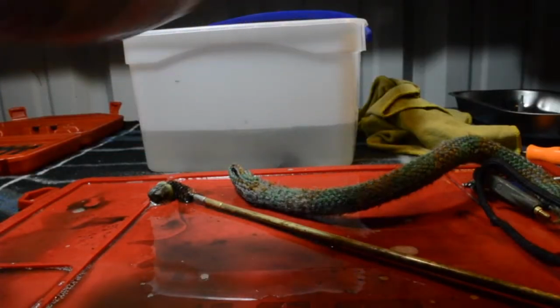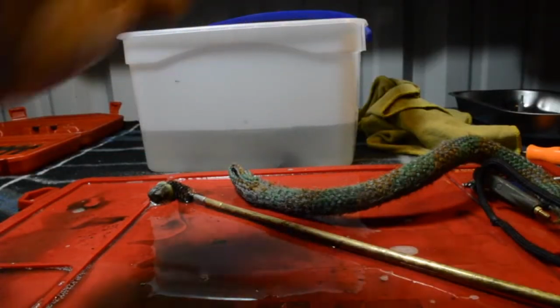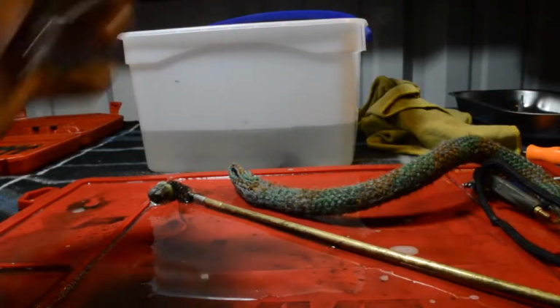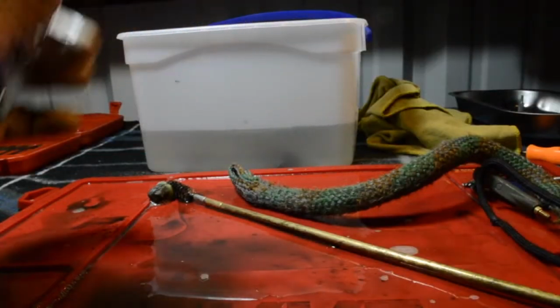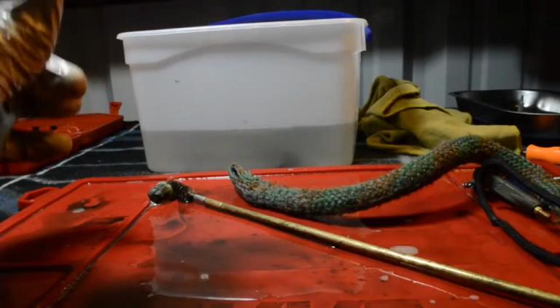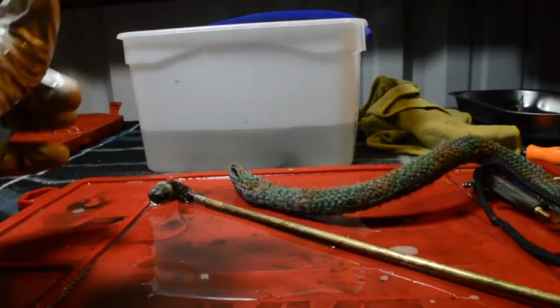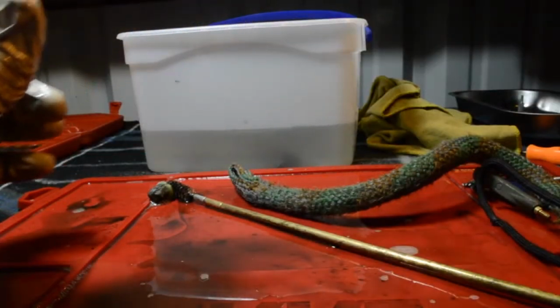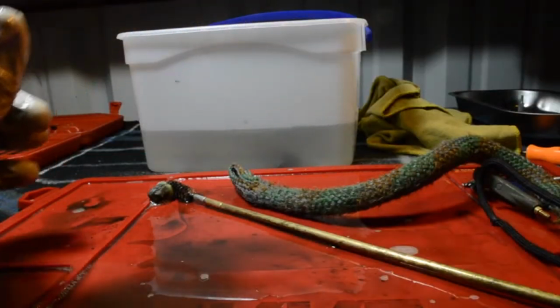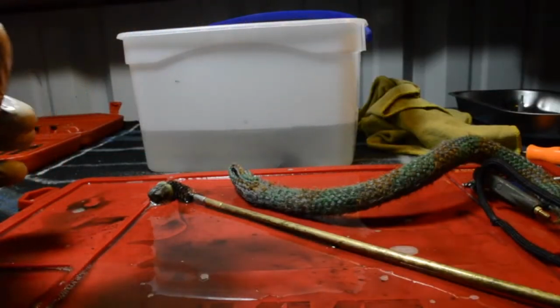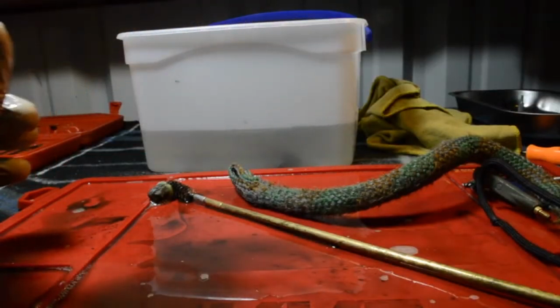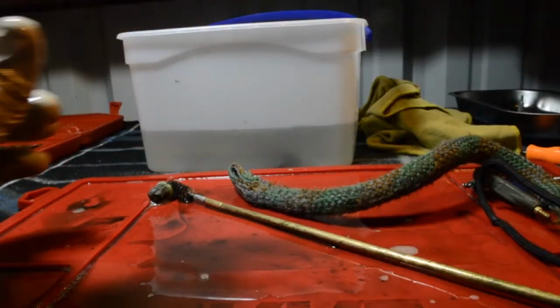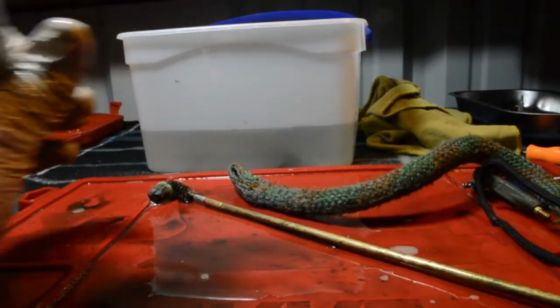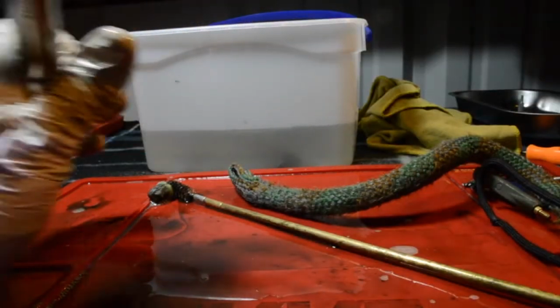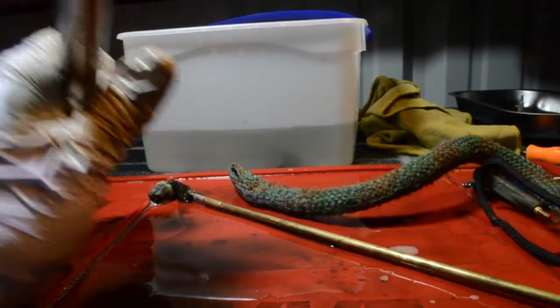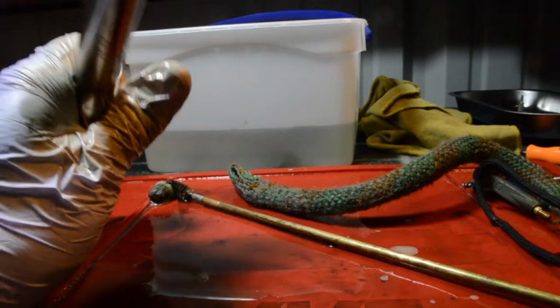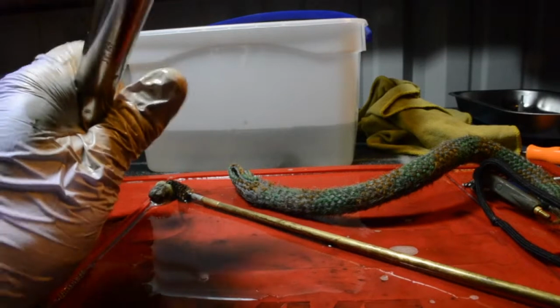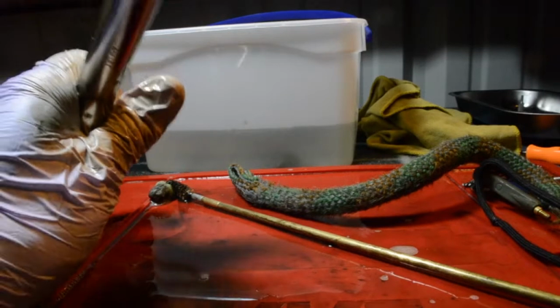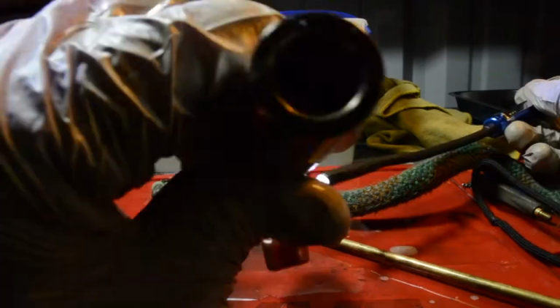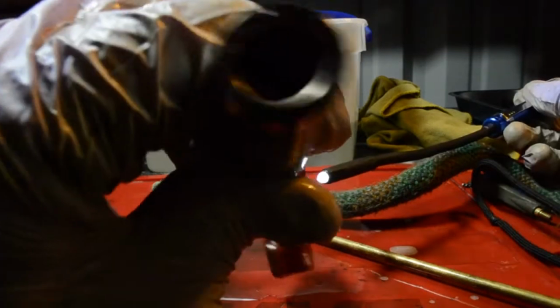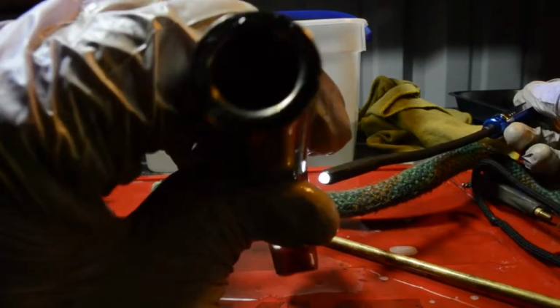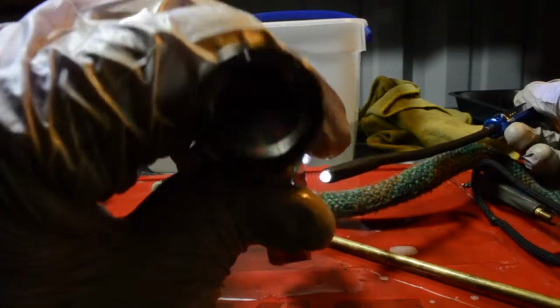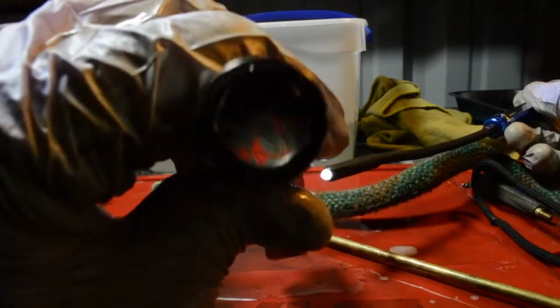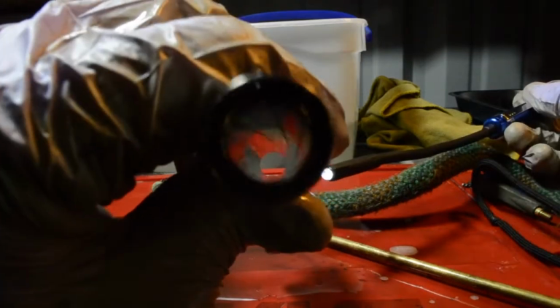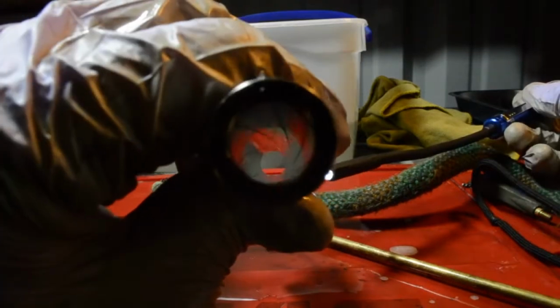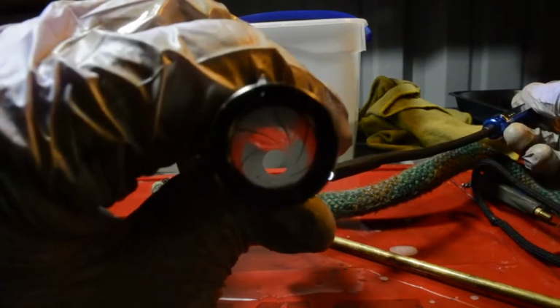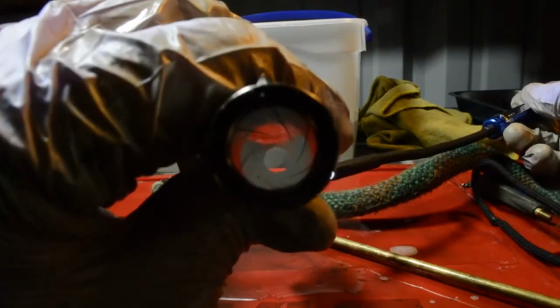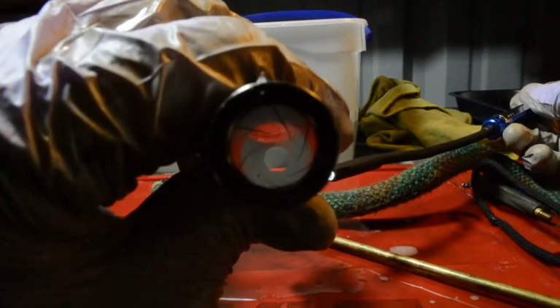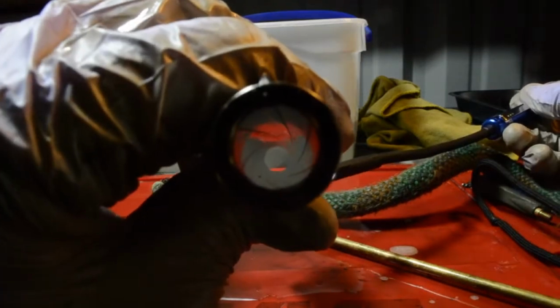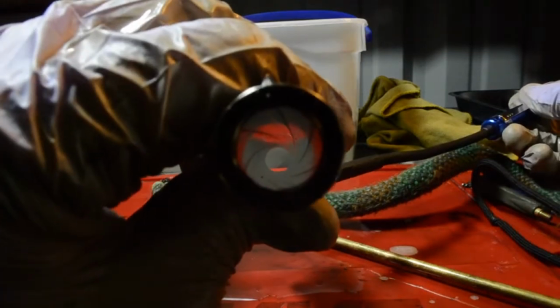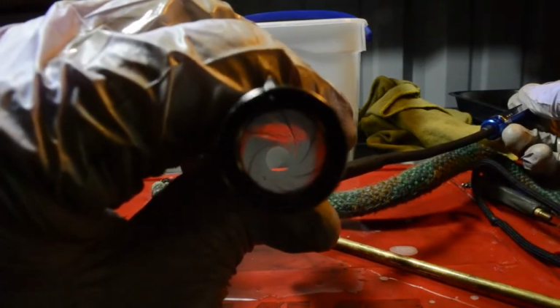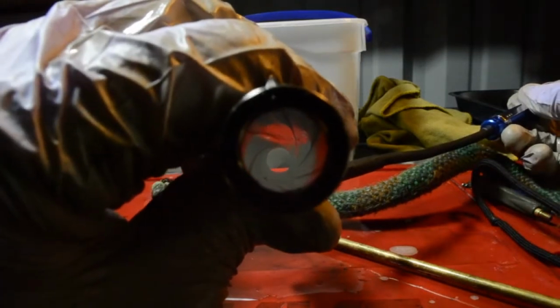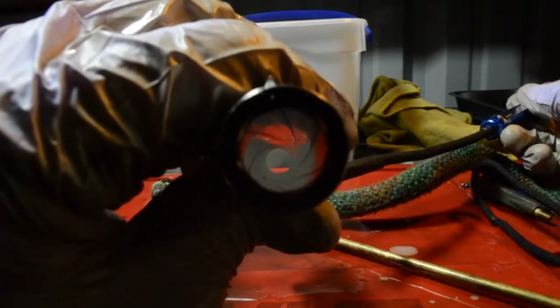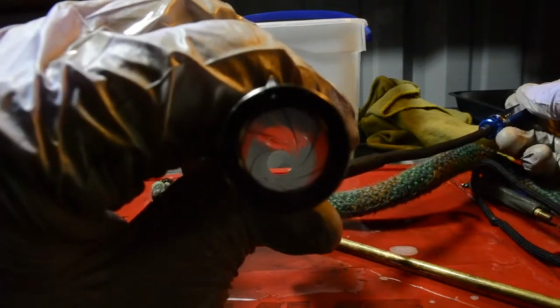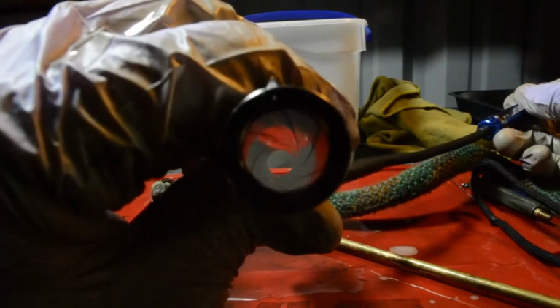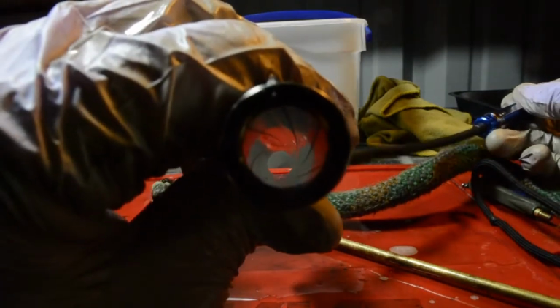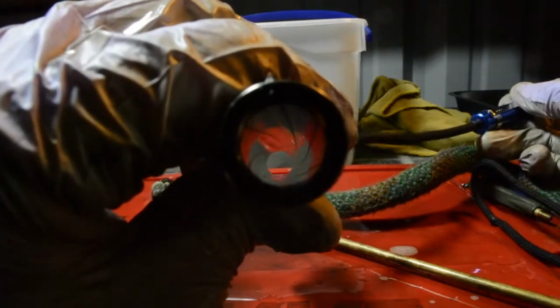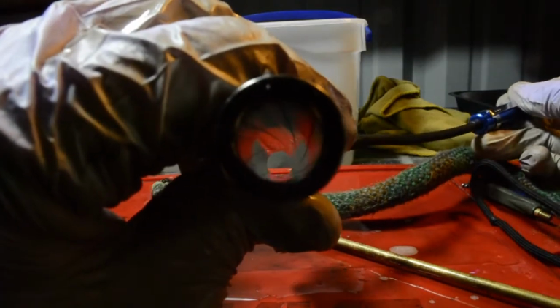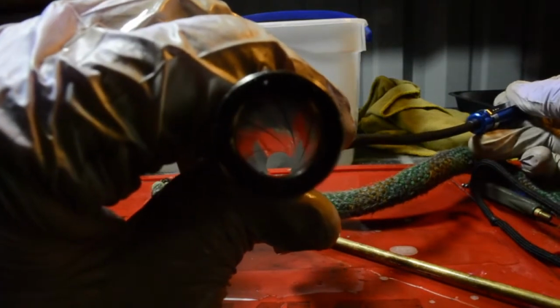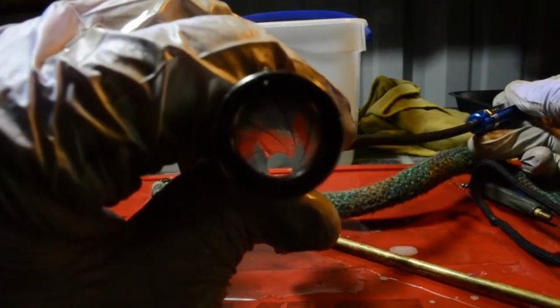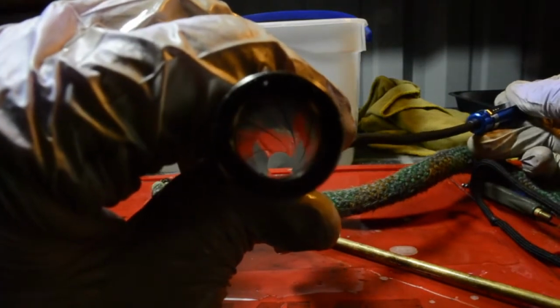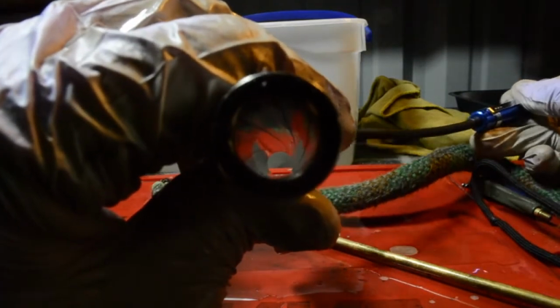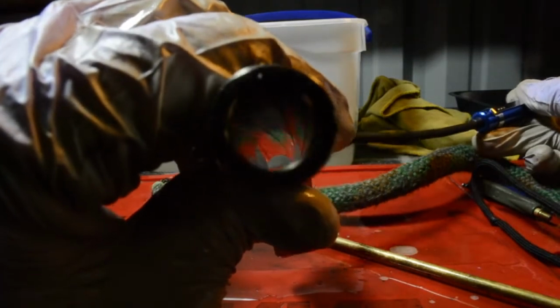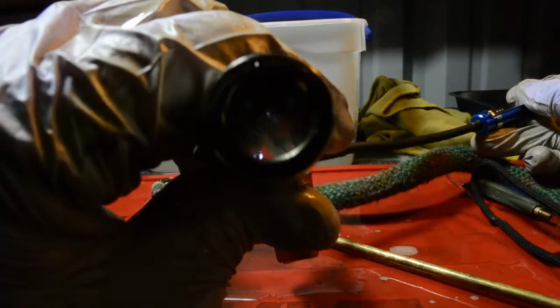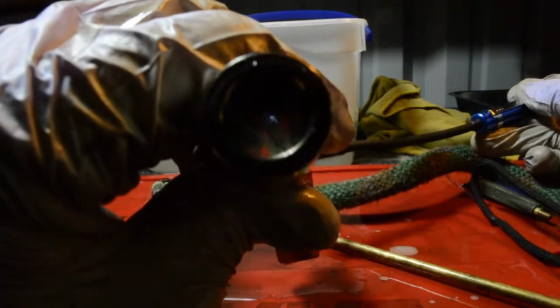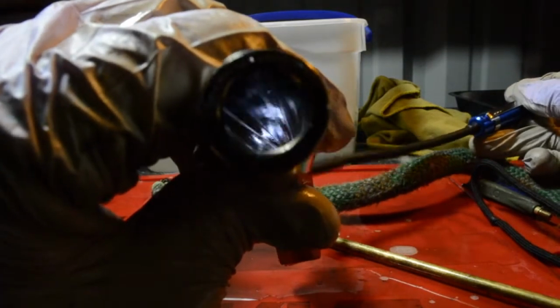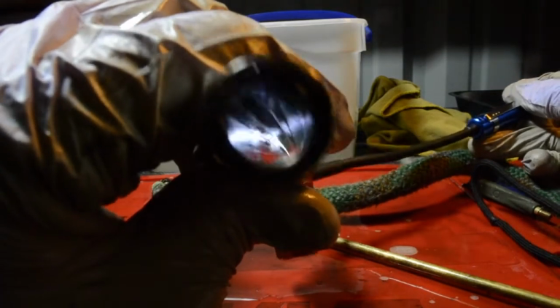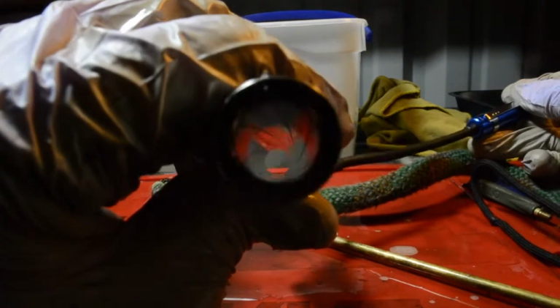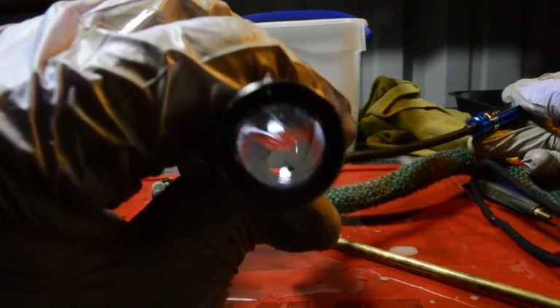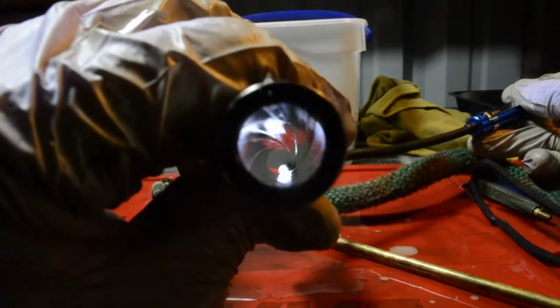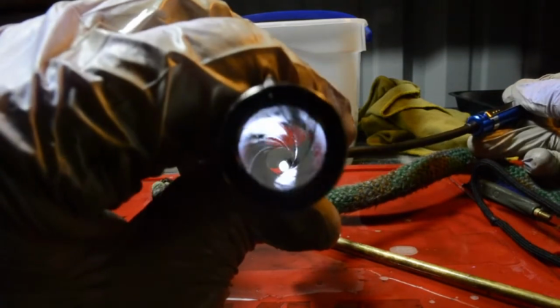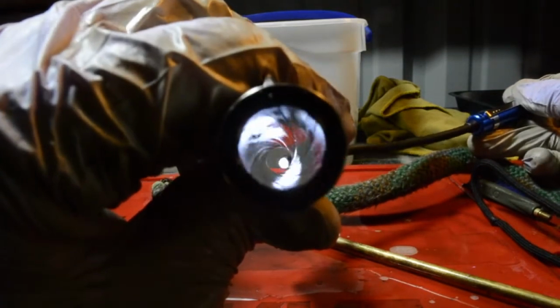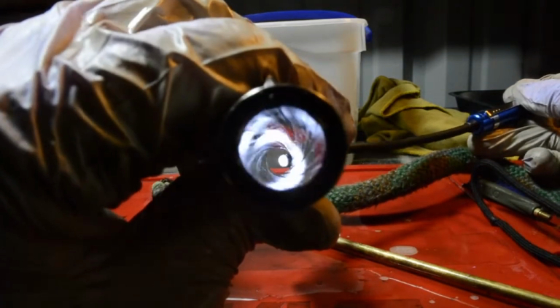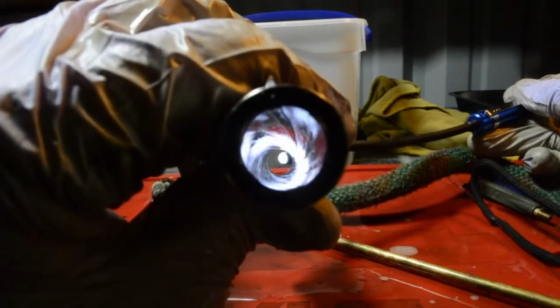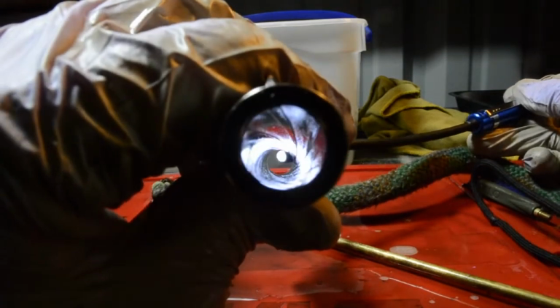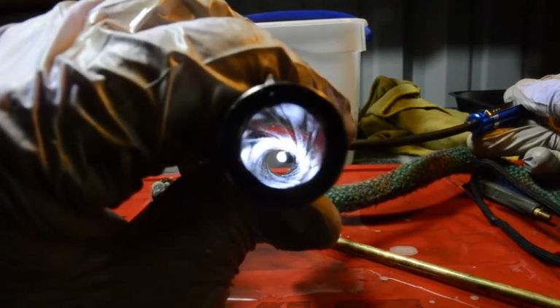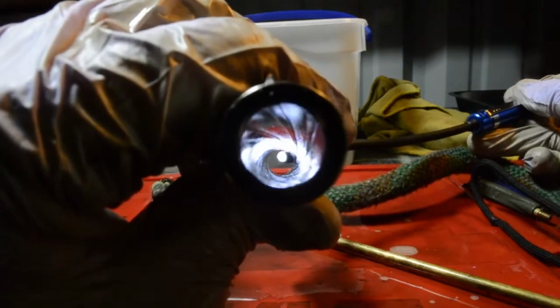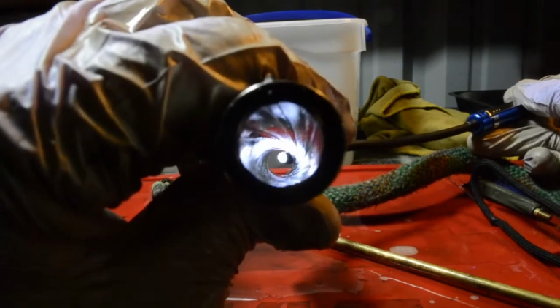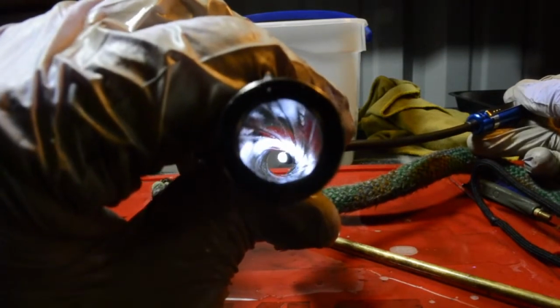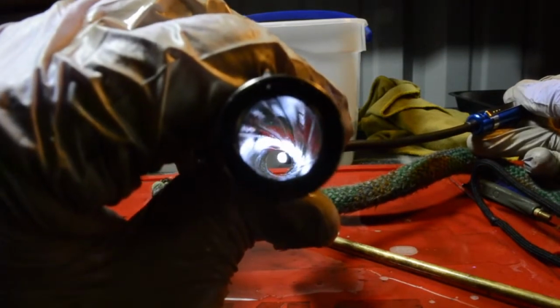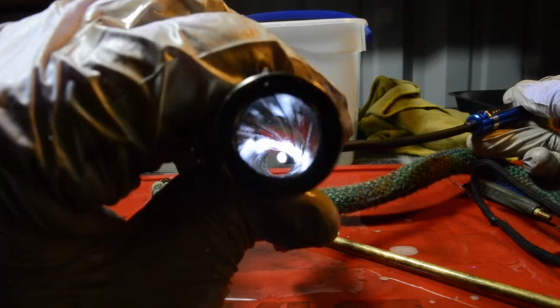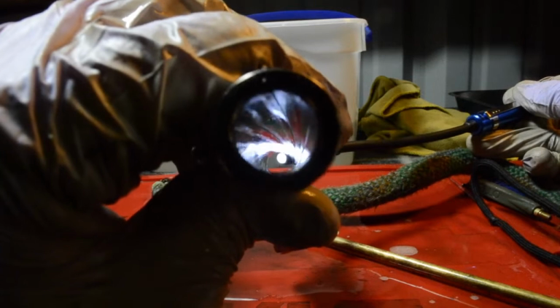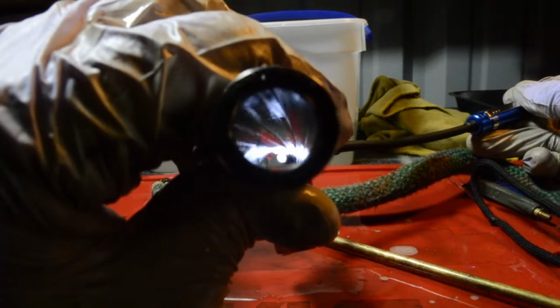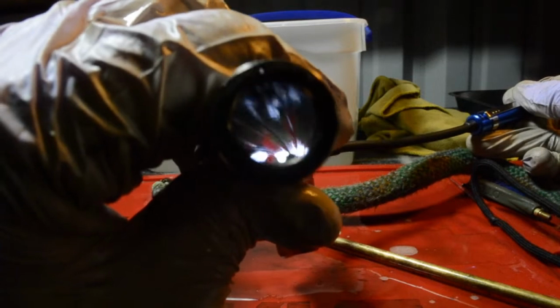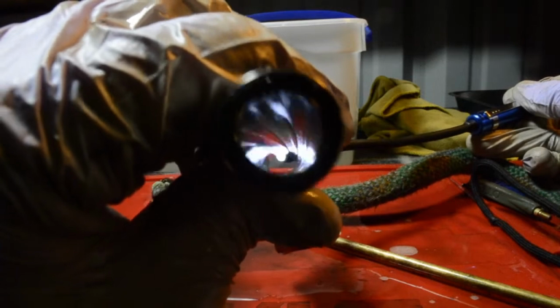Shine a bore light down it — what do you guys think?